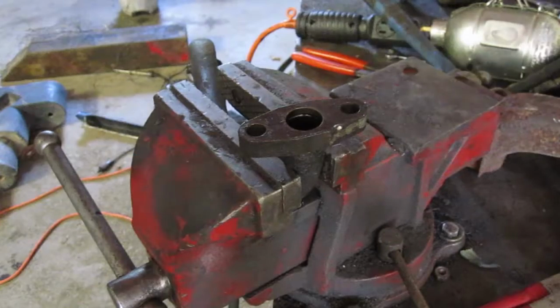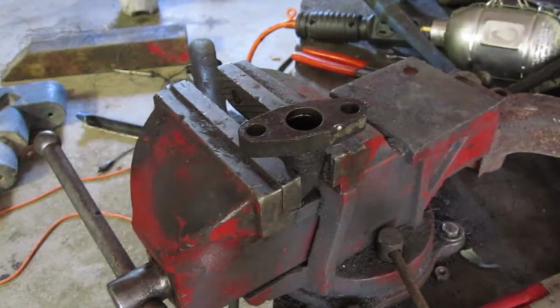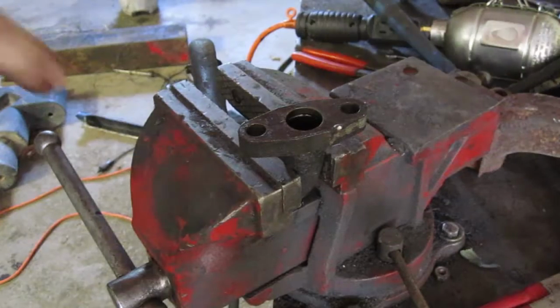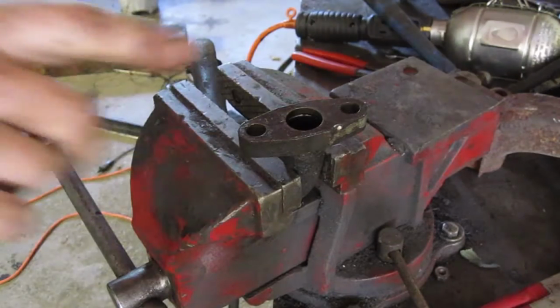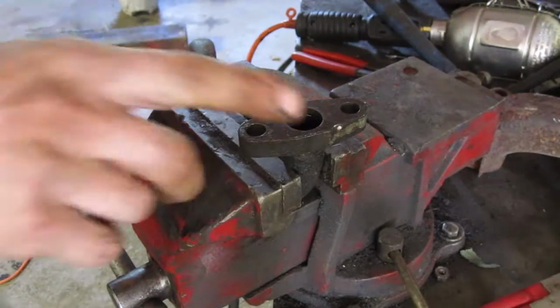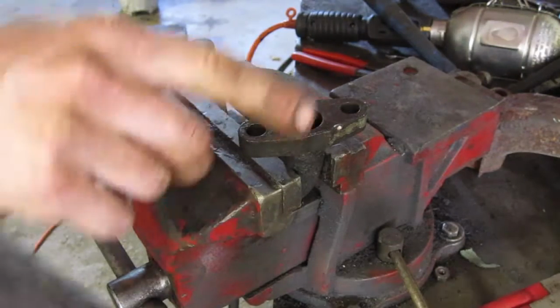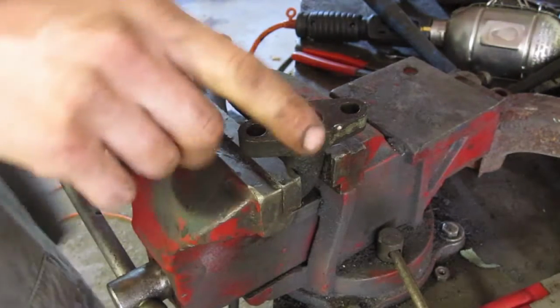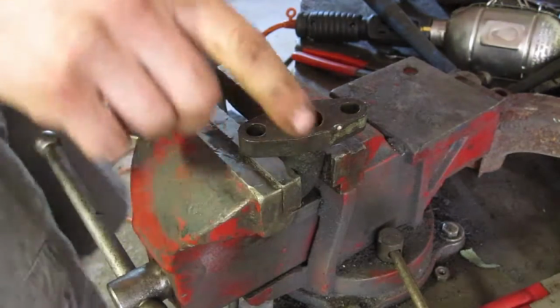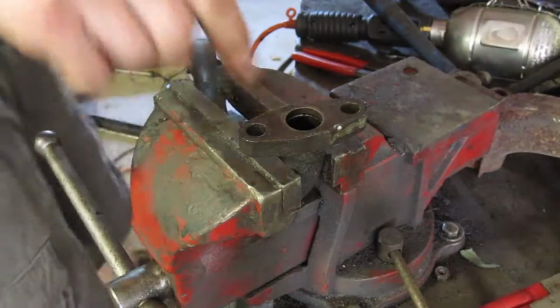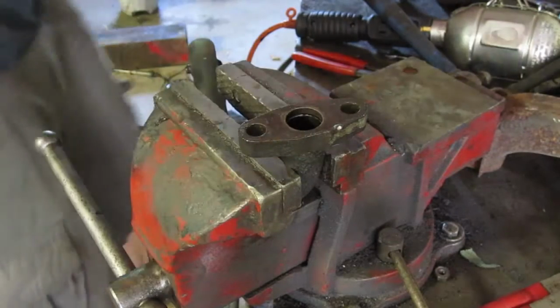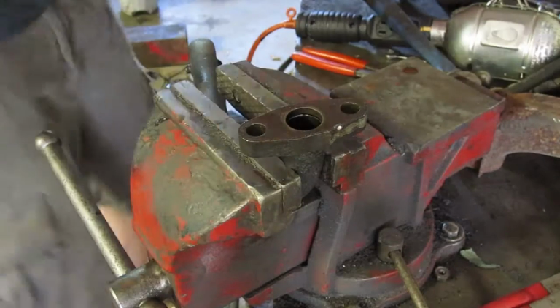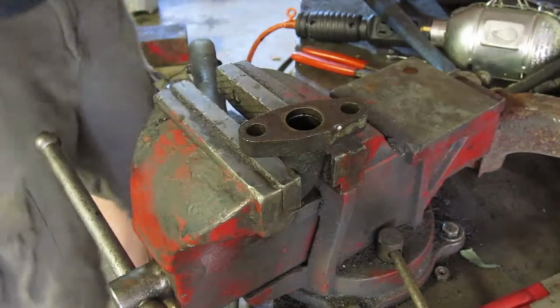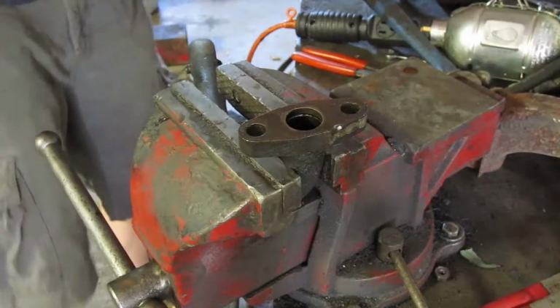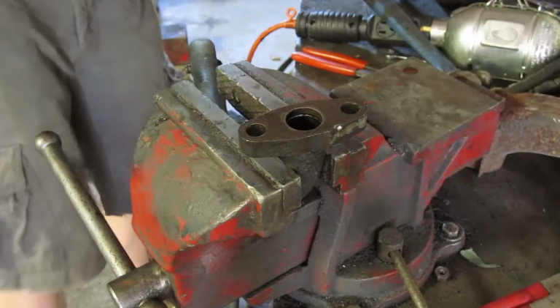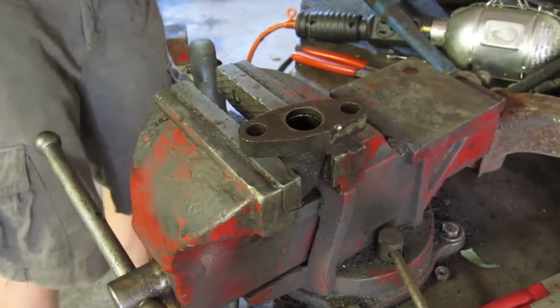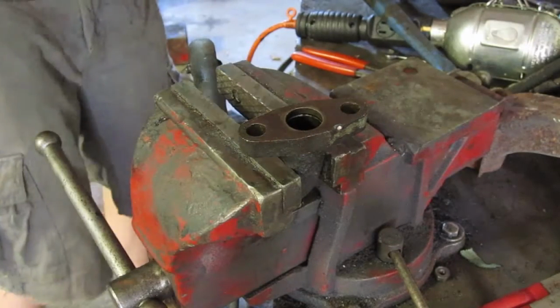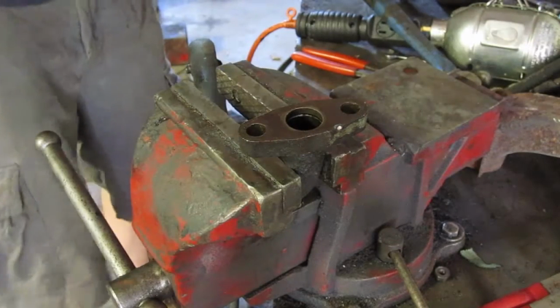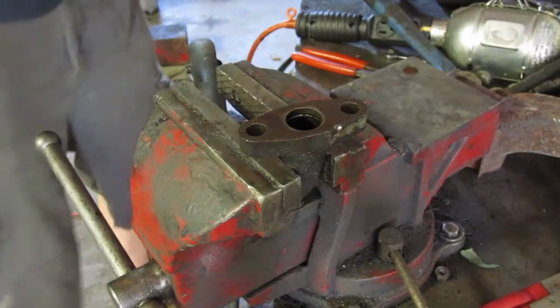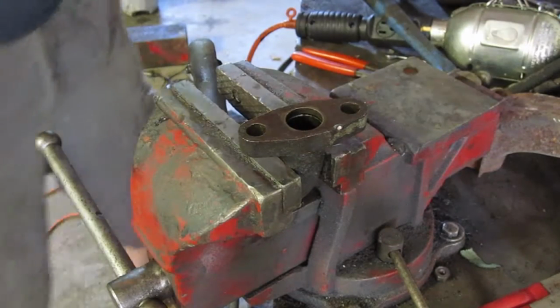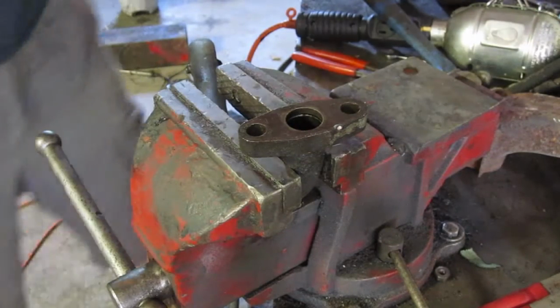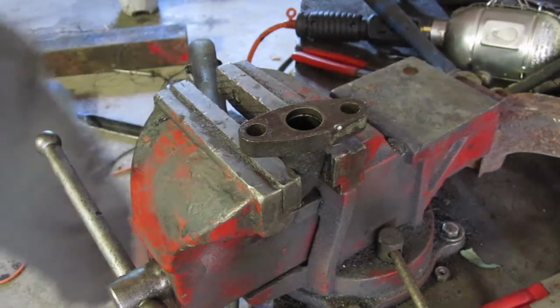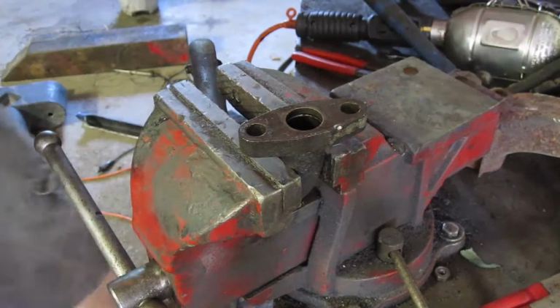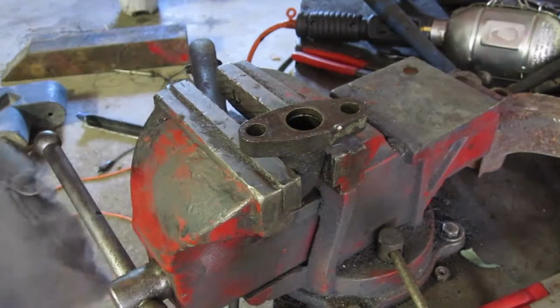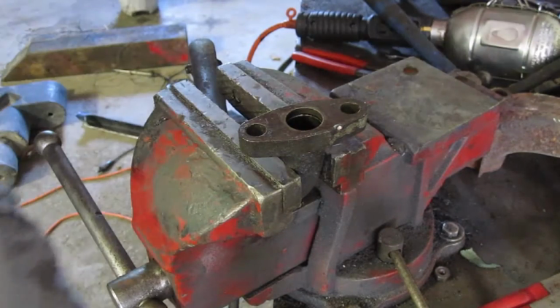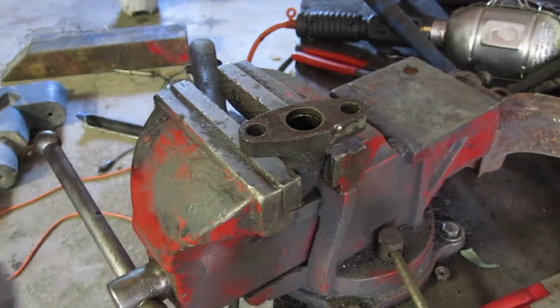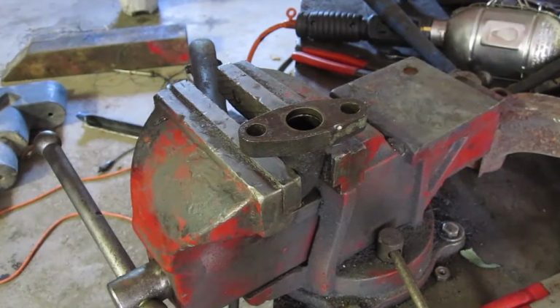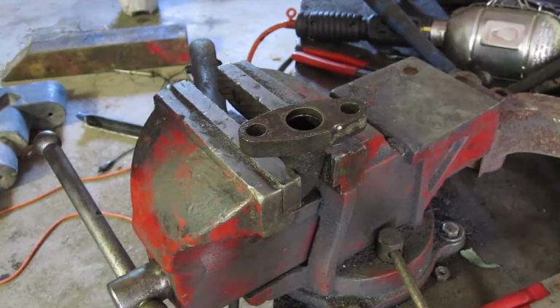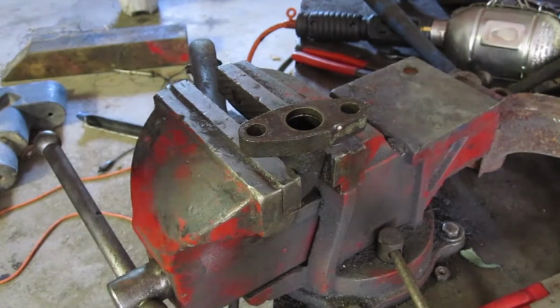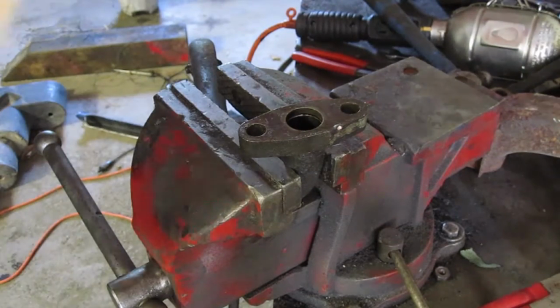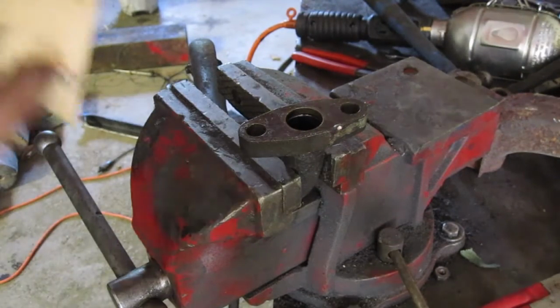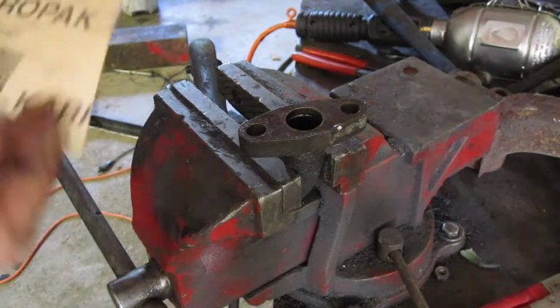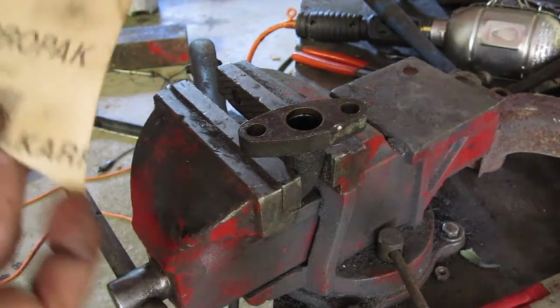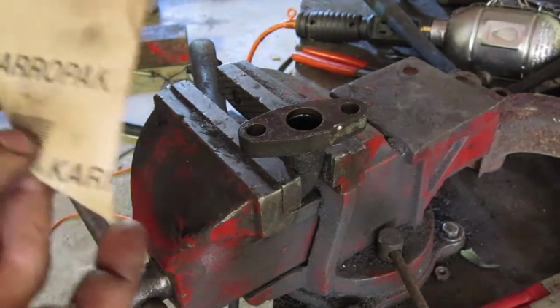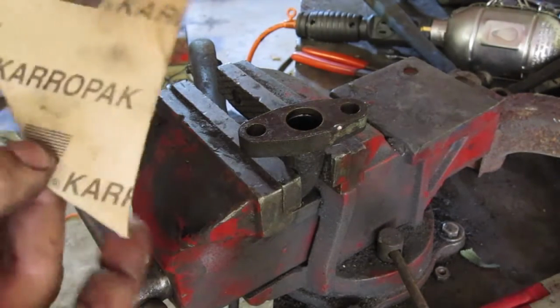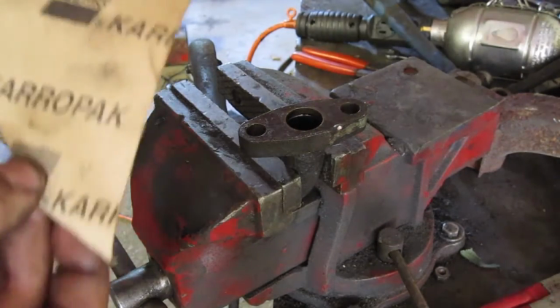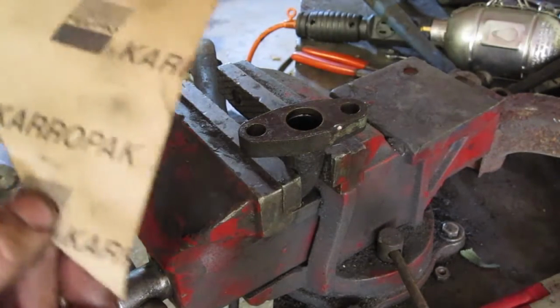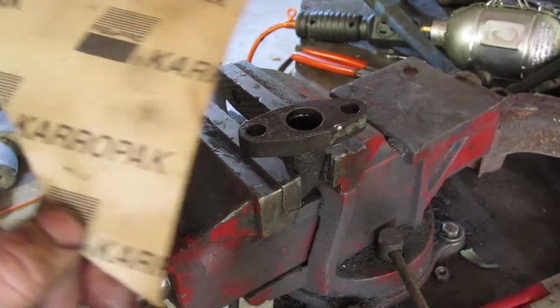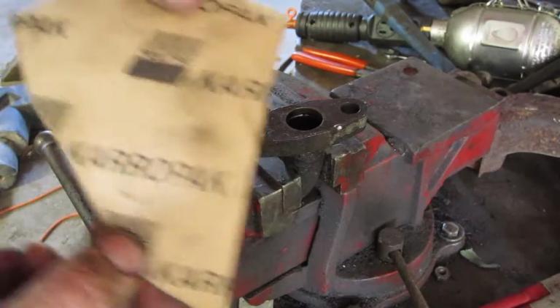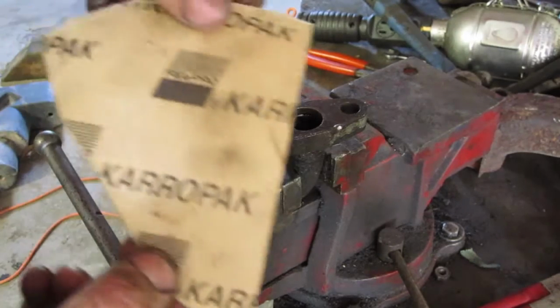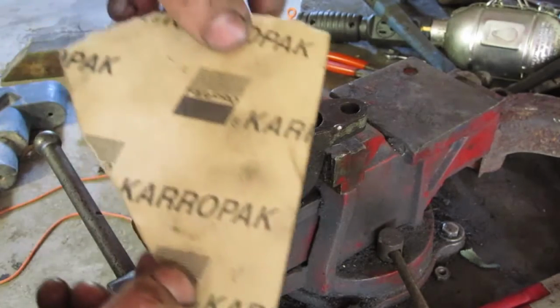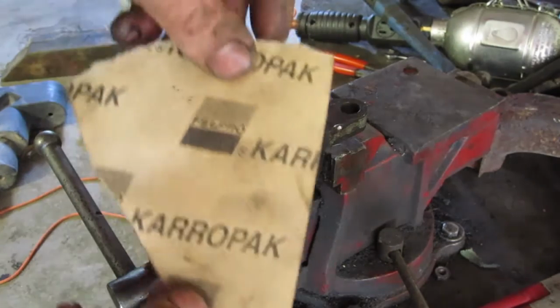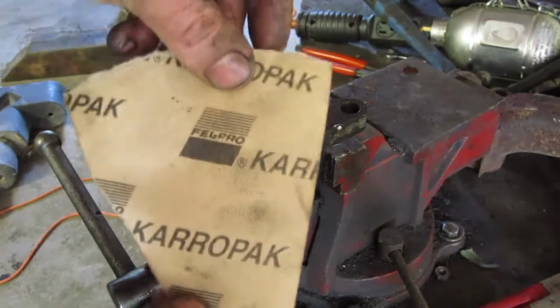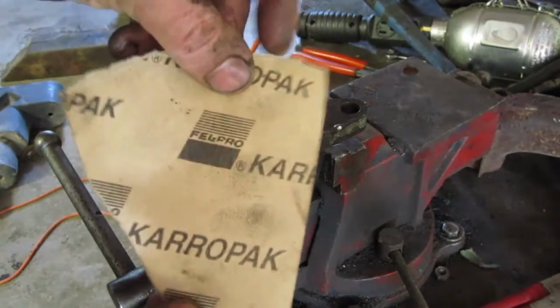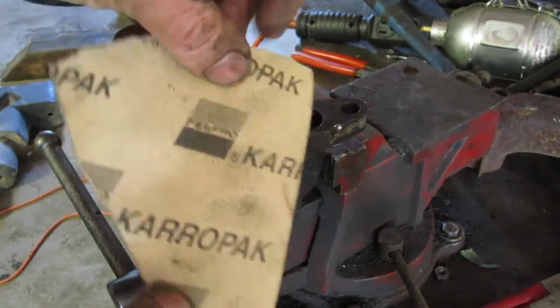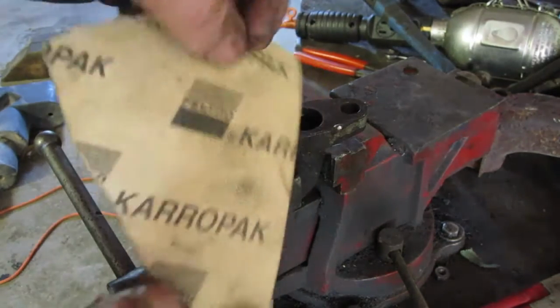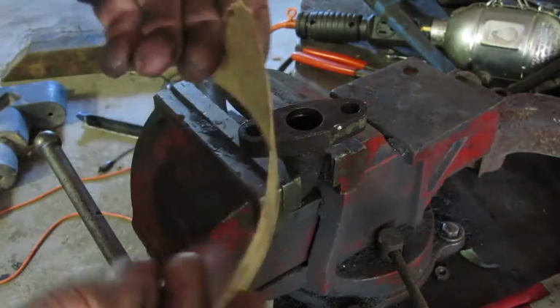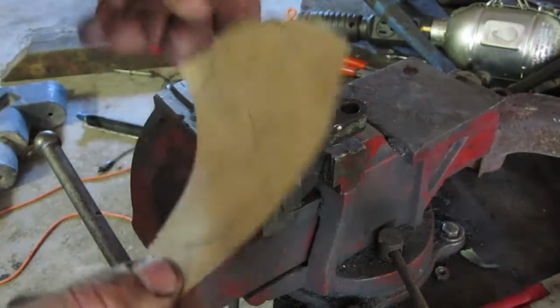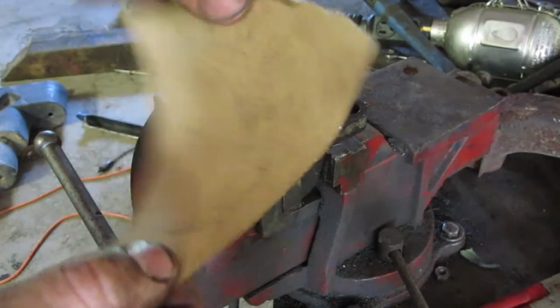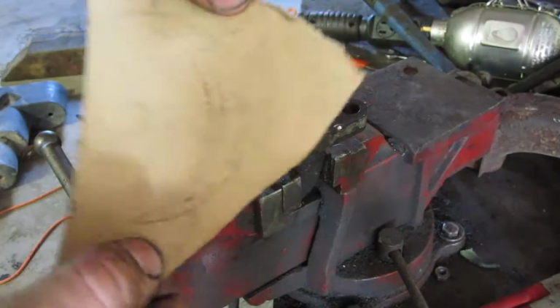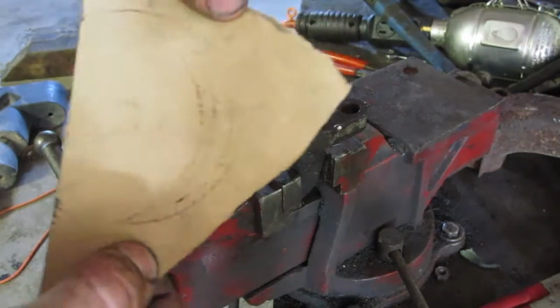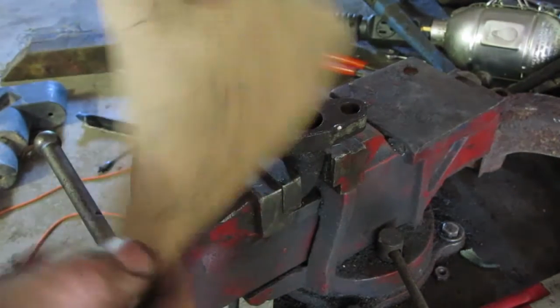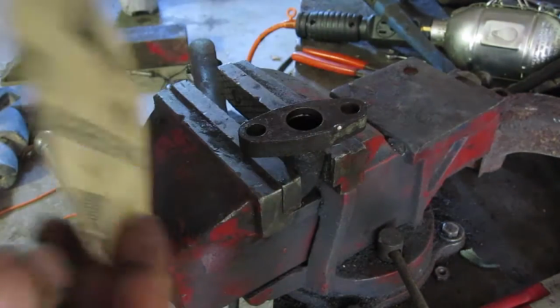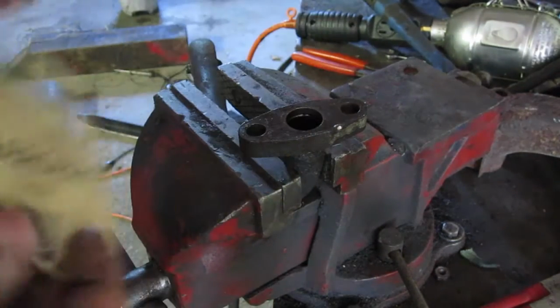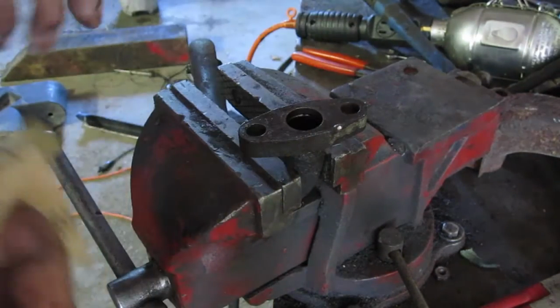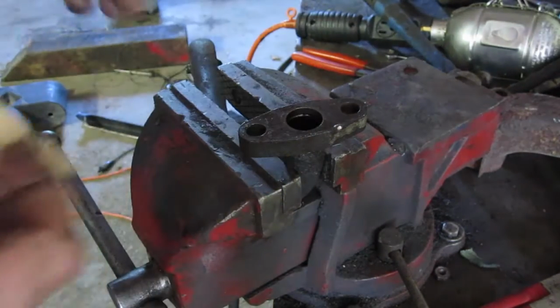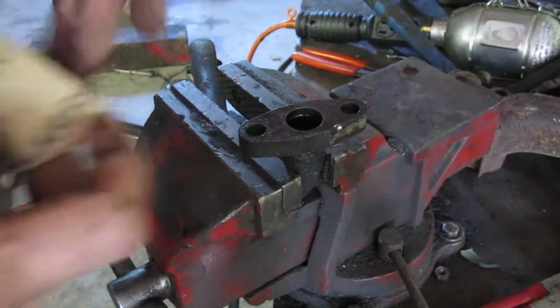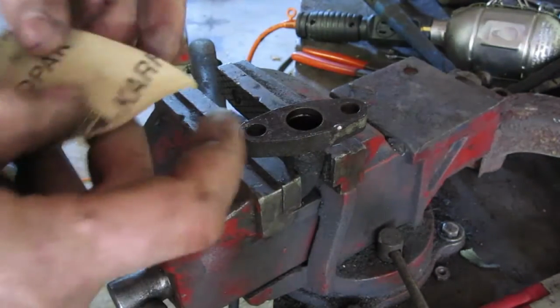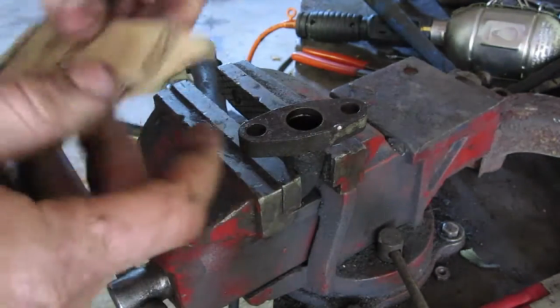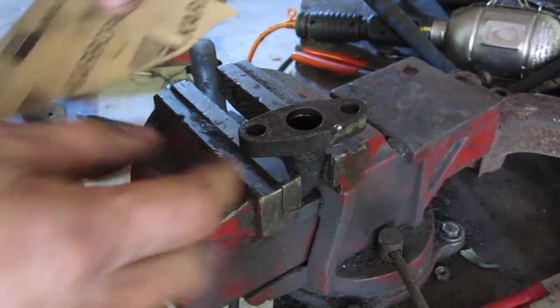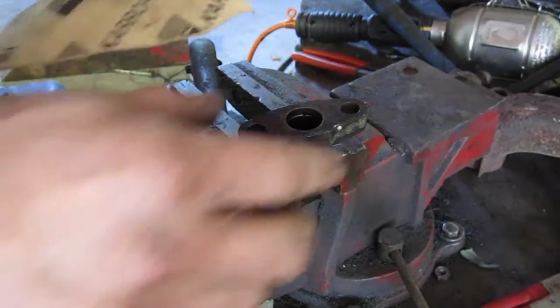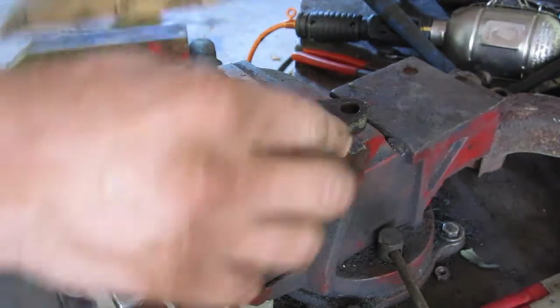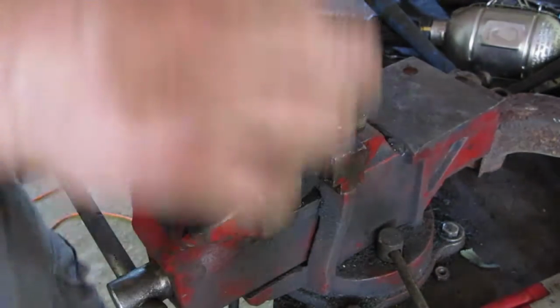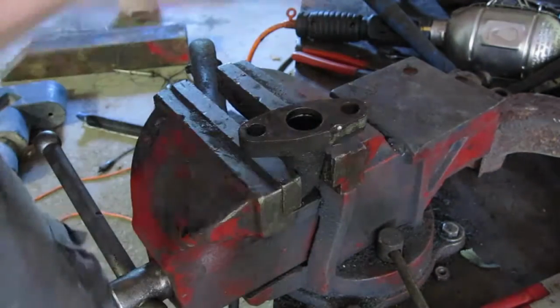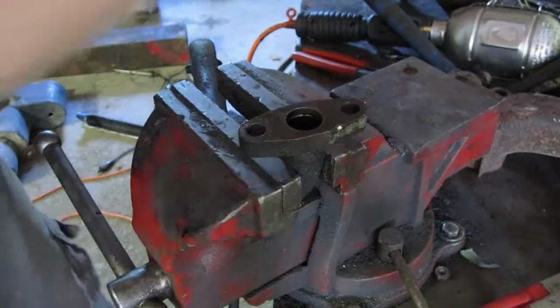I'll show you guys how to make your own gasket. This is gasket paper — it's very universal, some nice thin stuff.